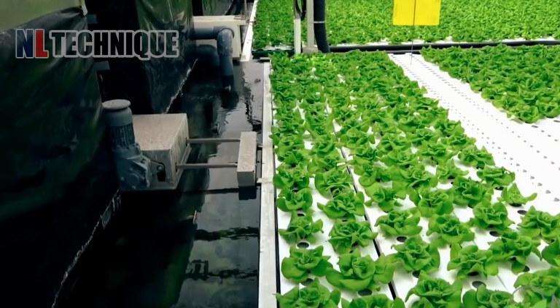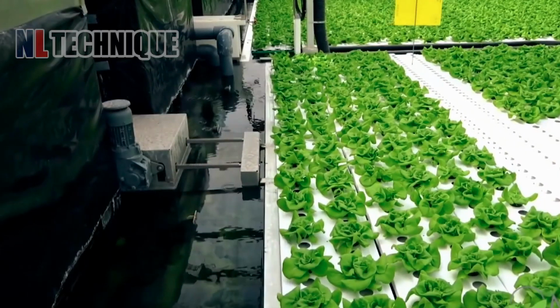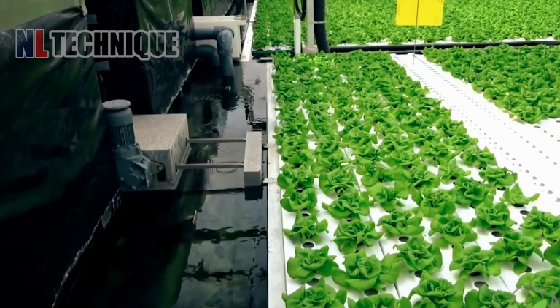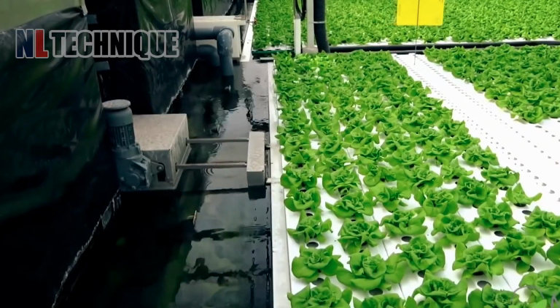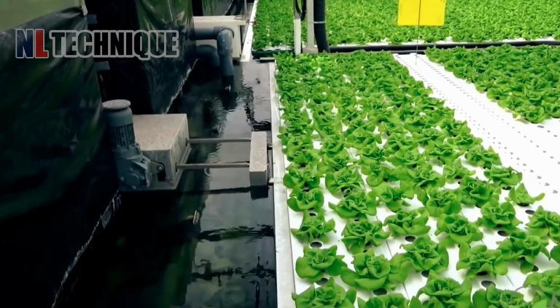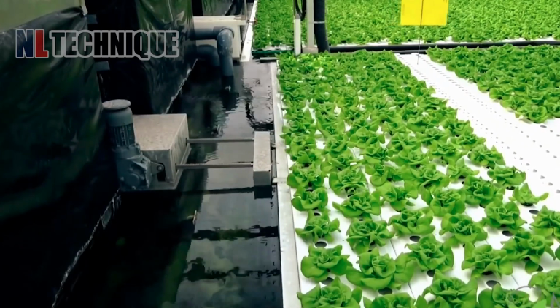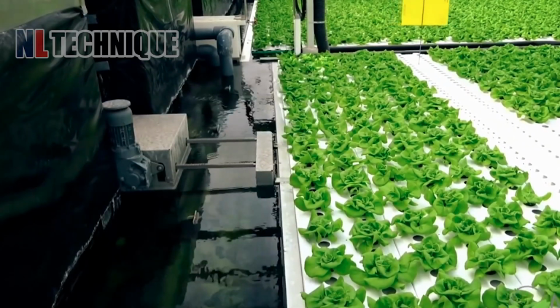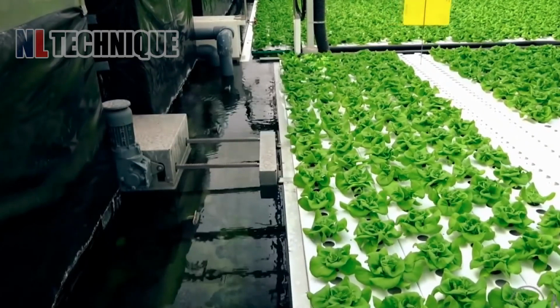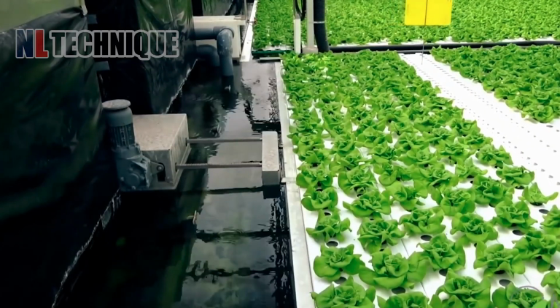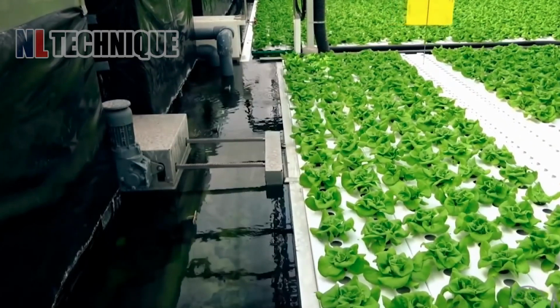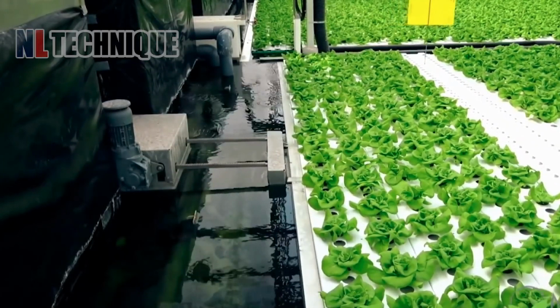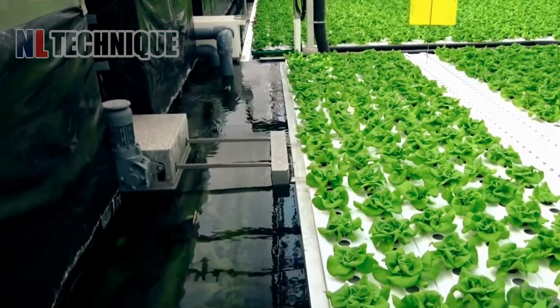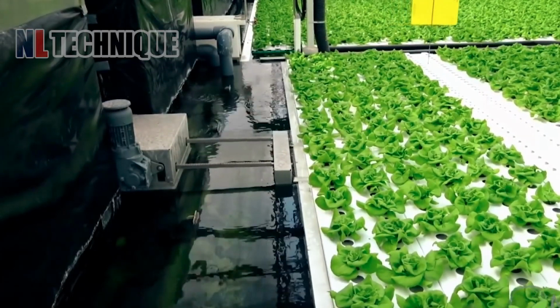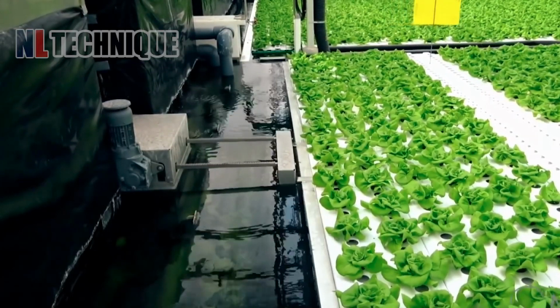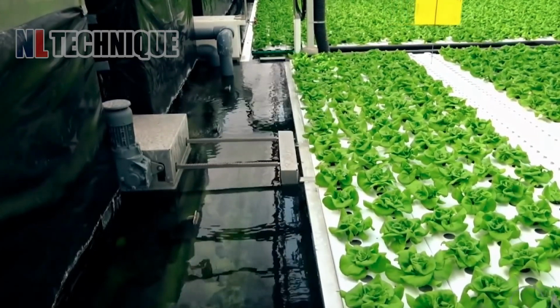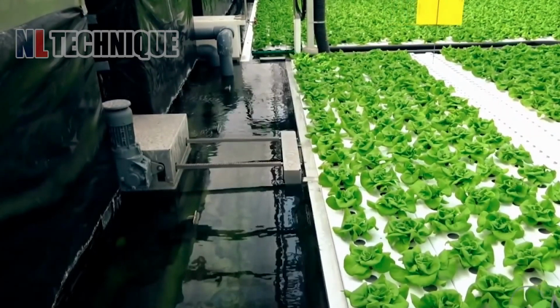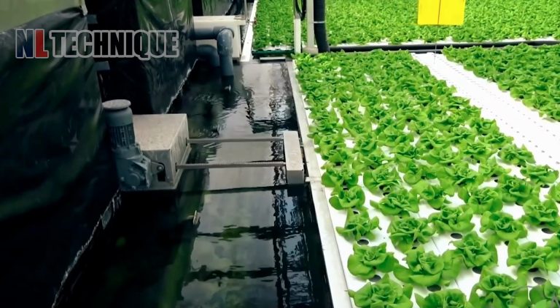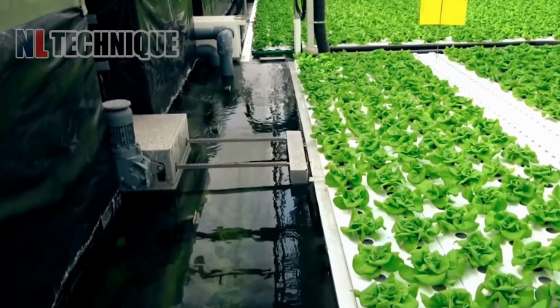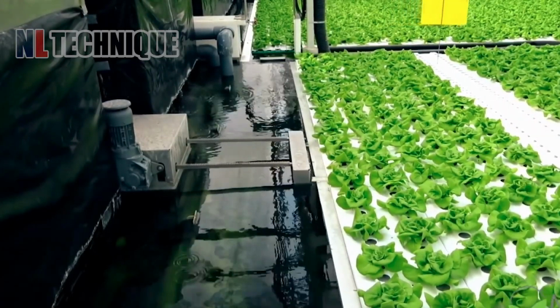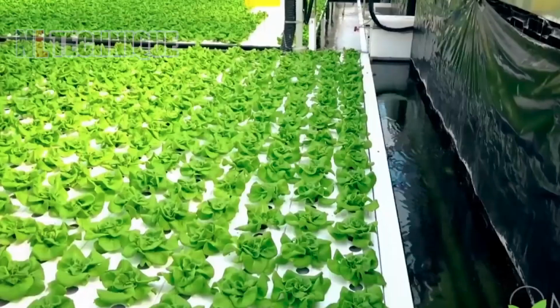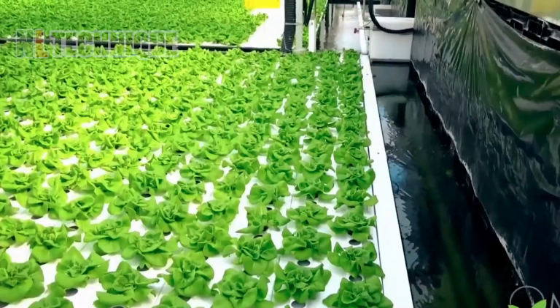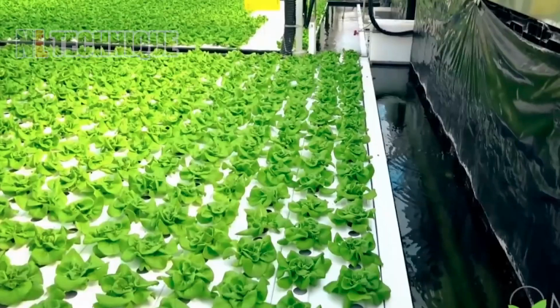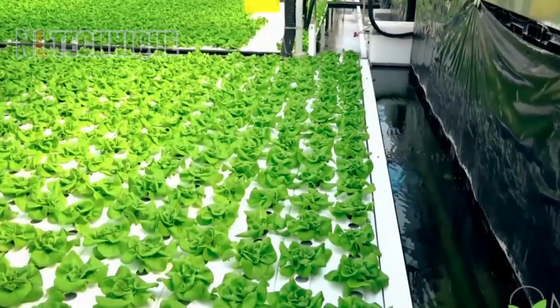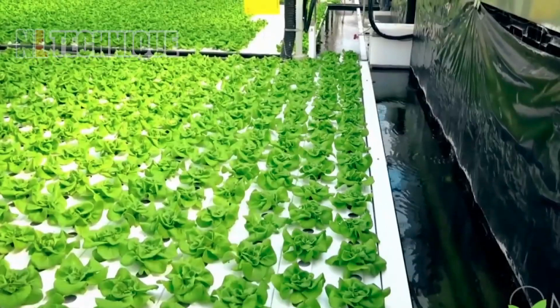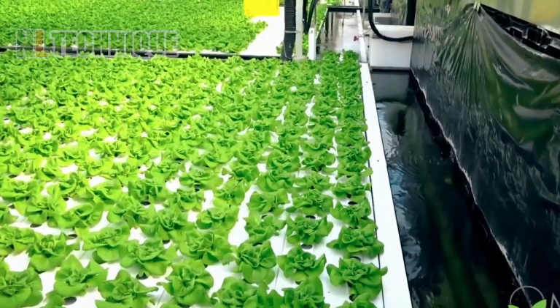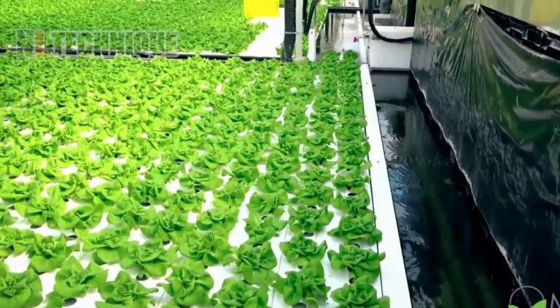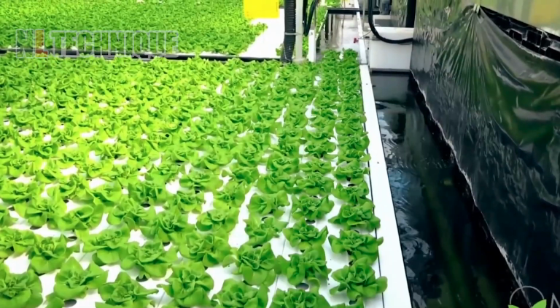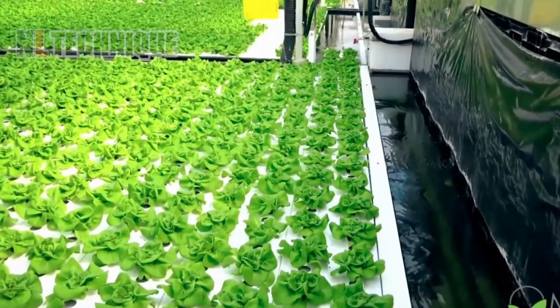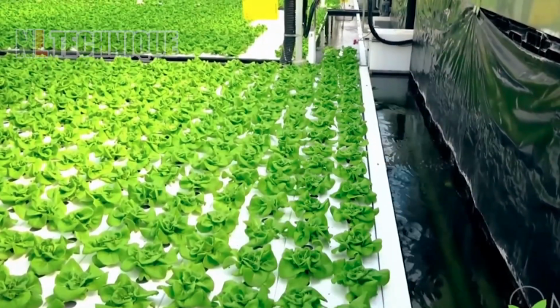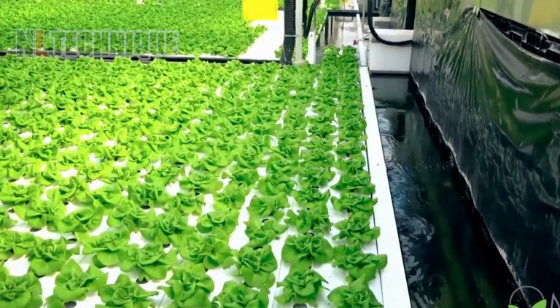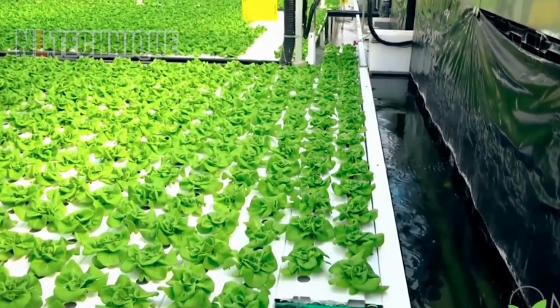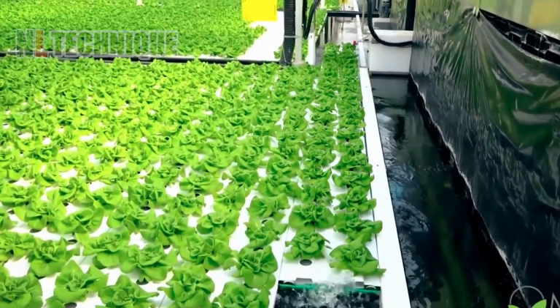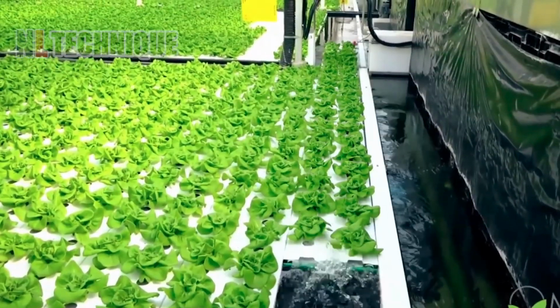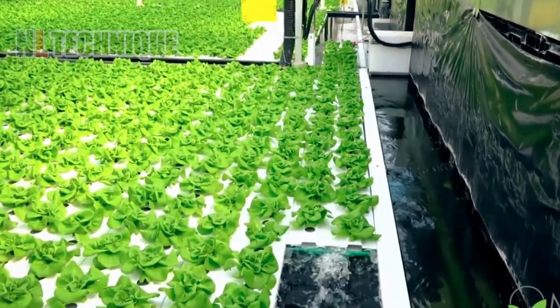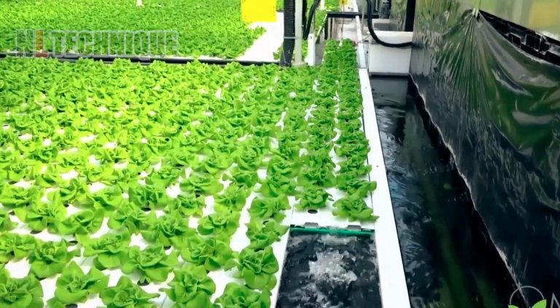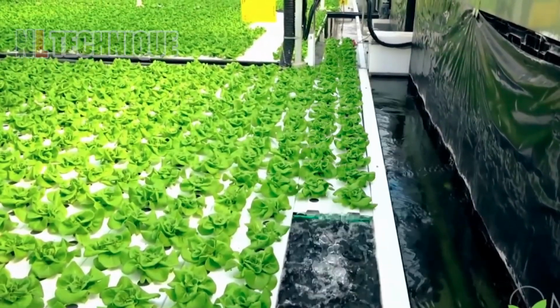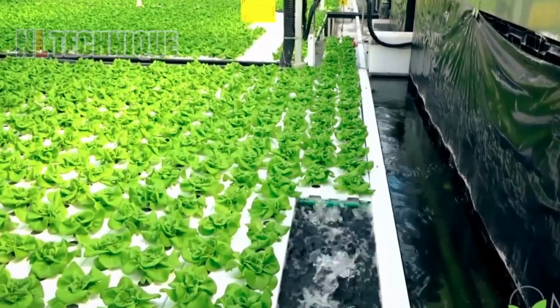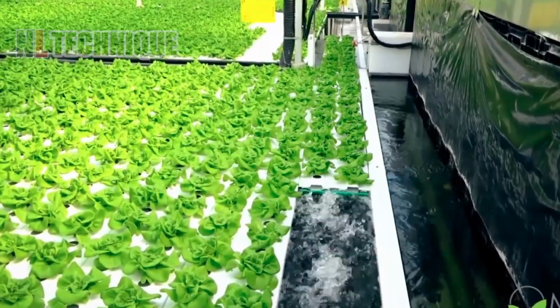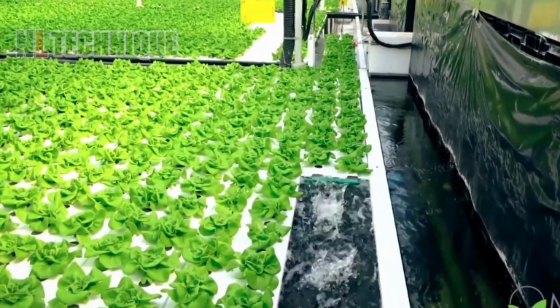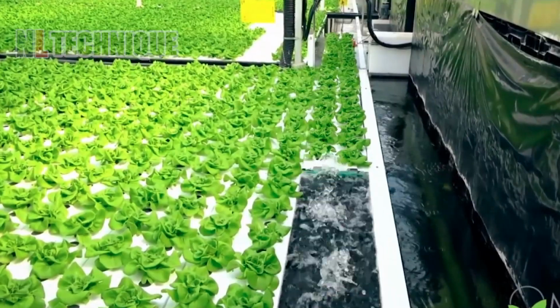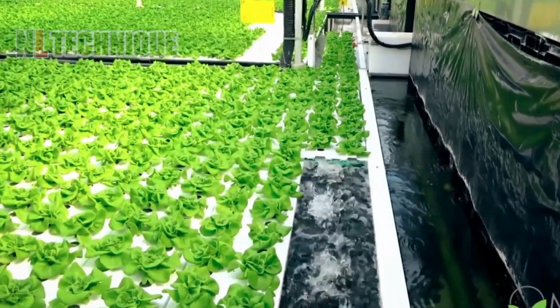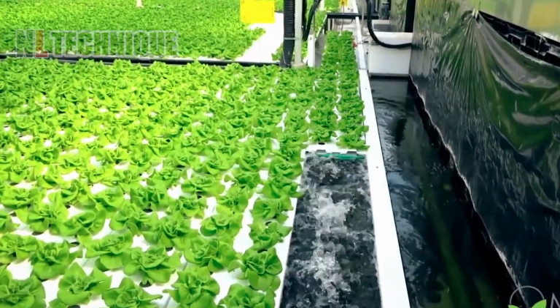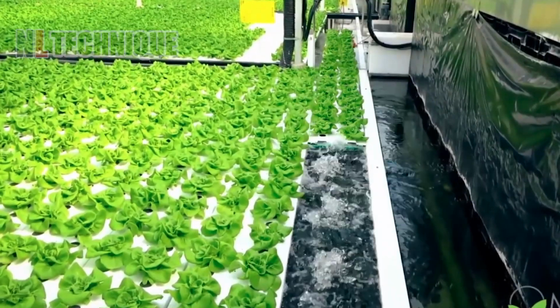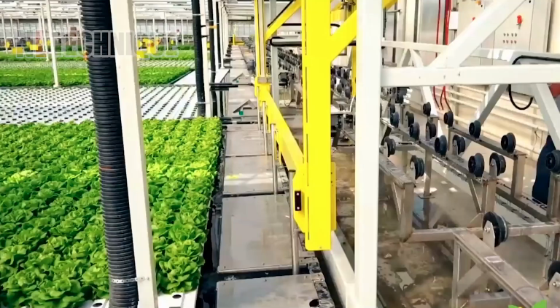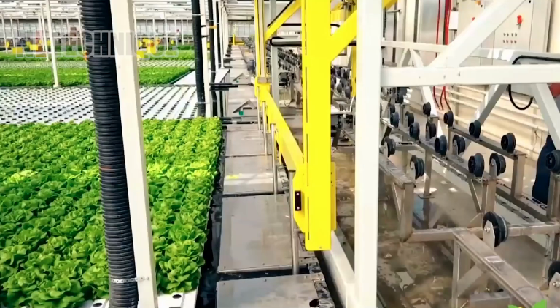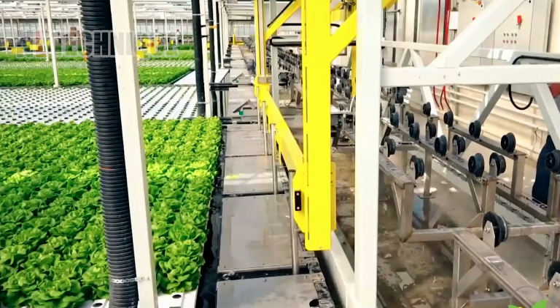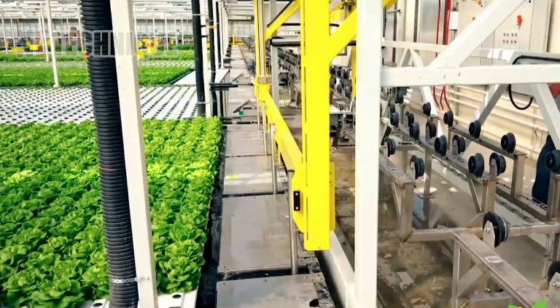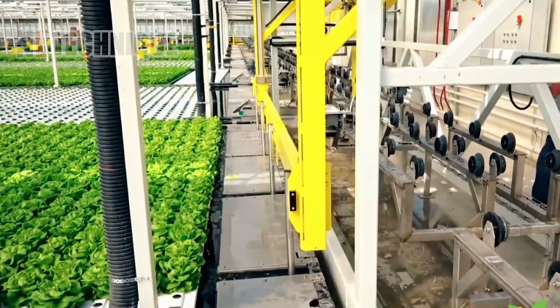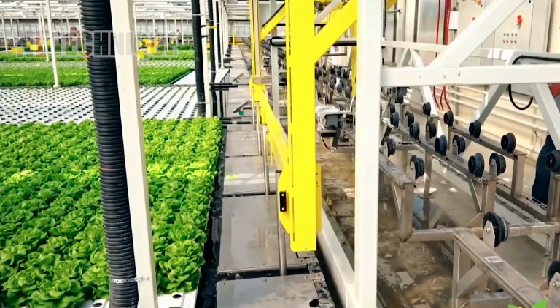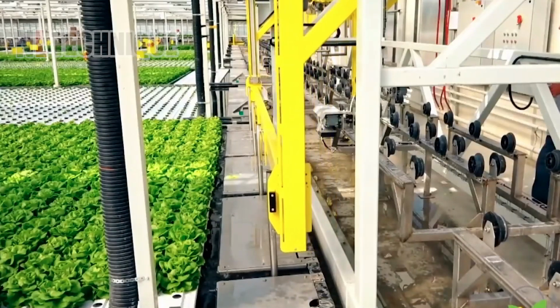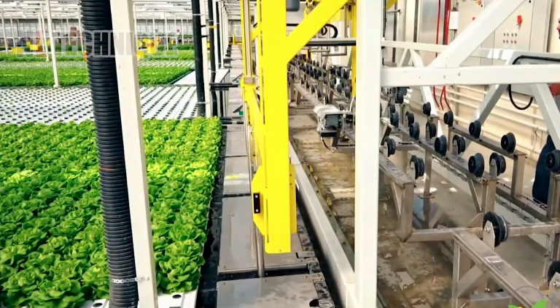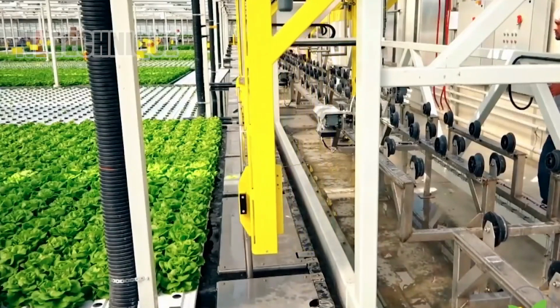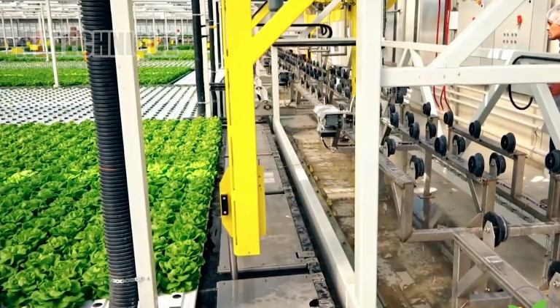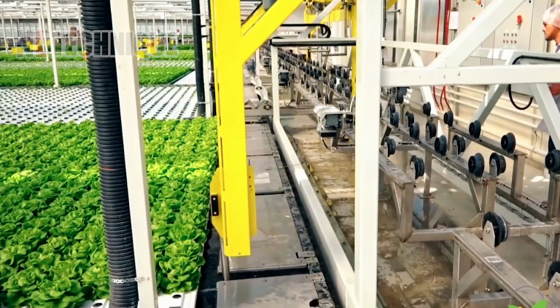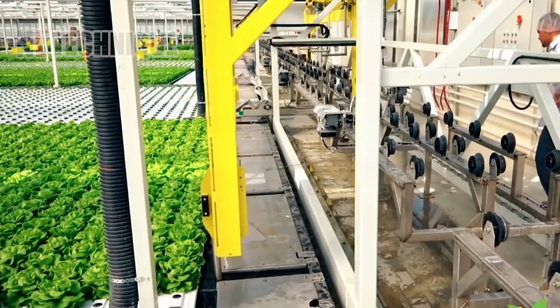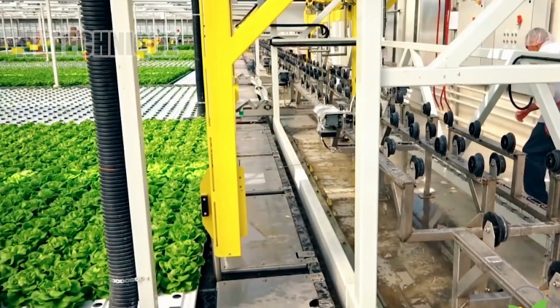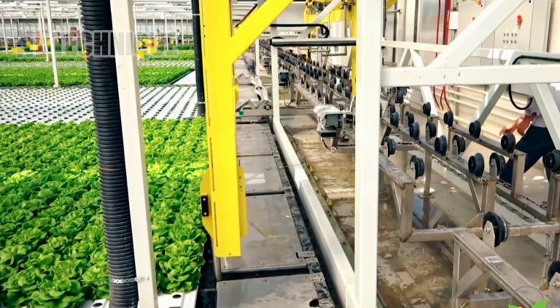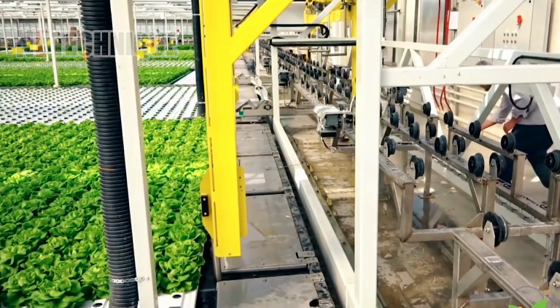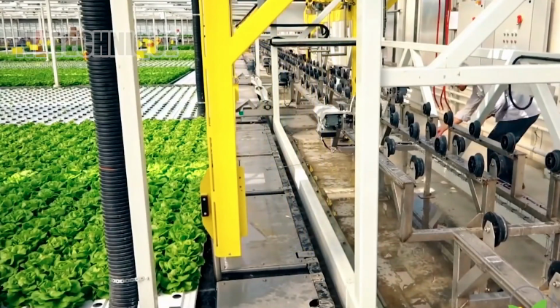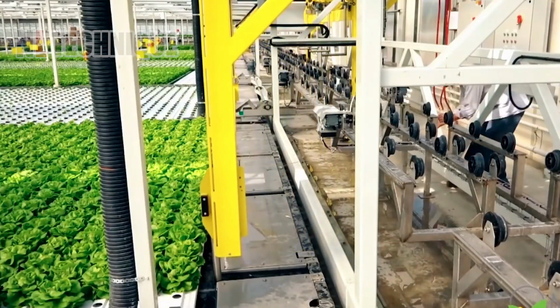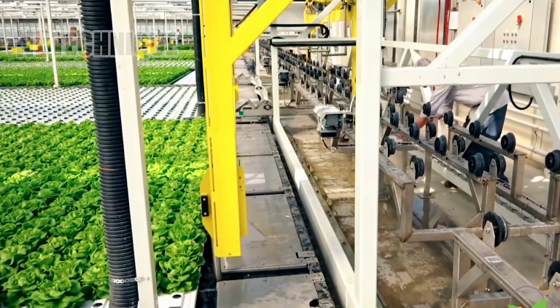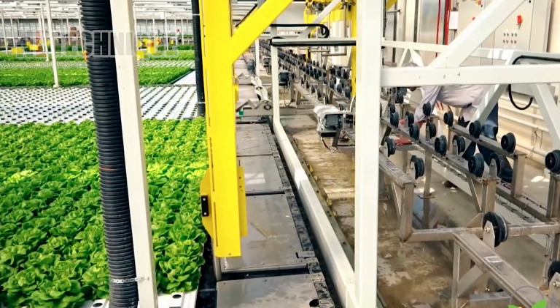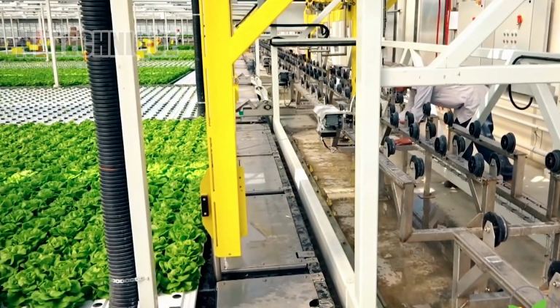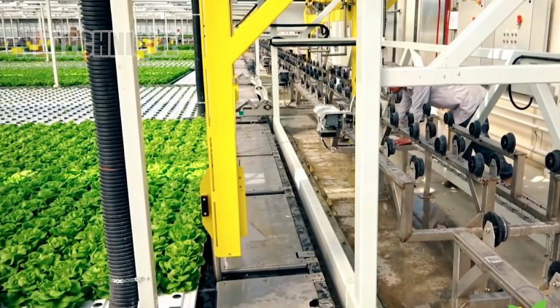Hydroponics at its finest, where lettuce leaves live their best life. Dive into this green sea with us.